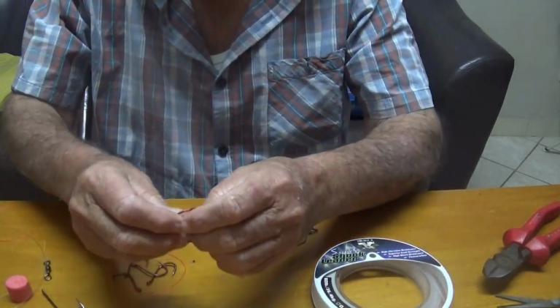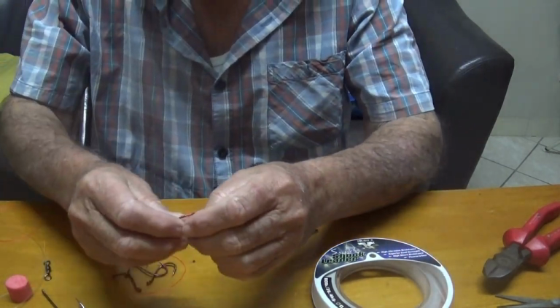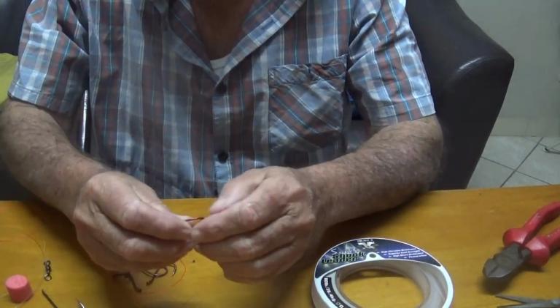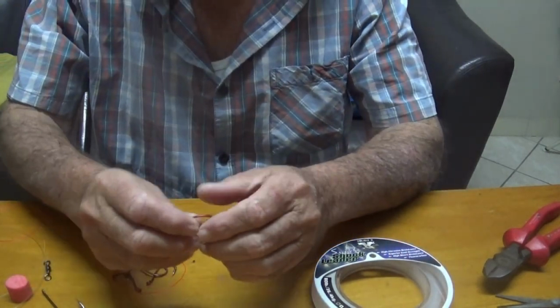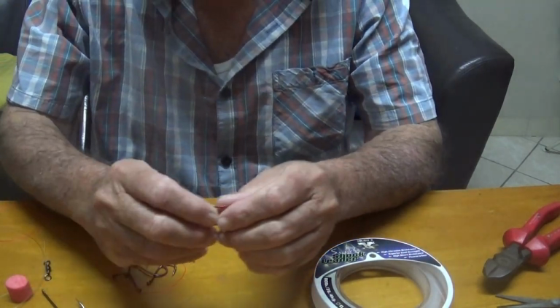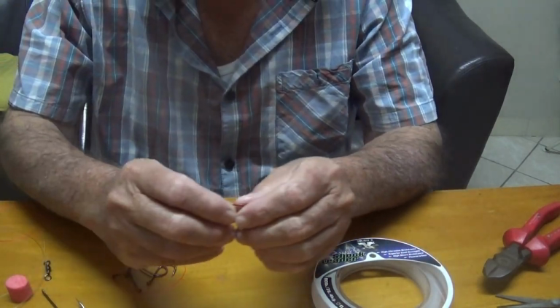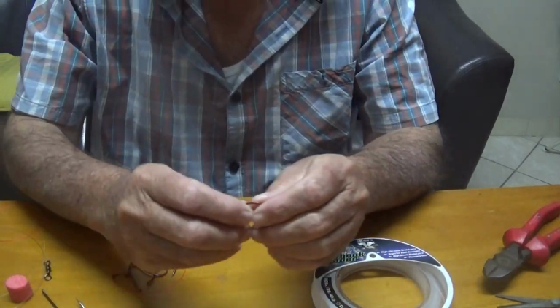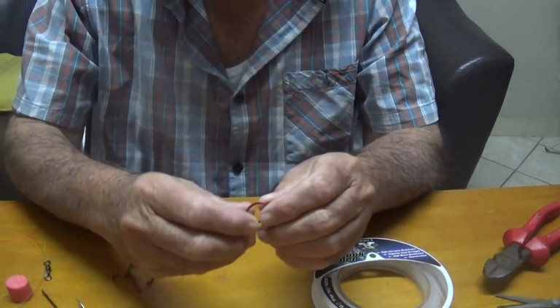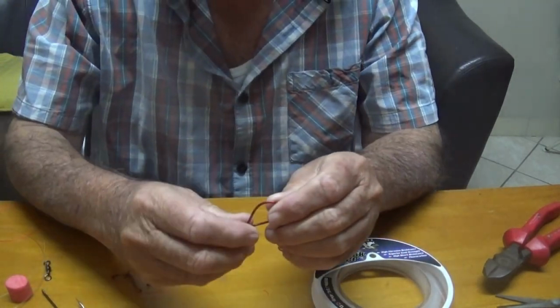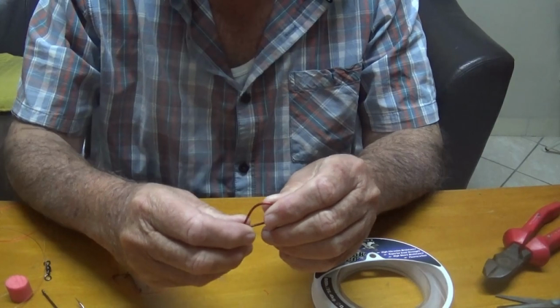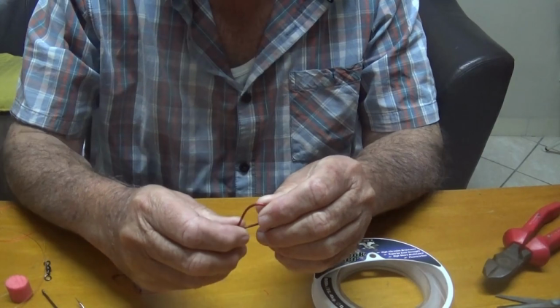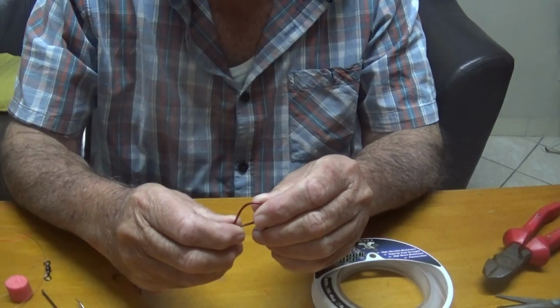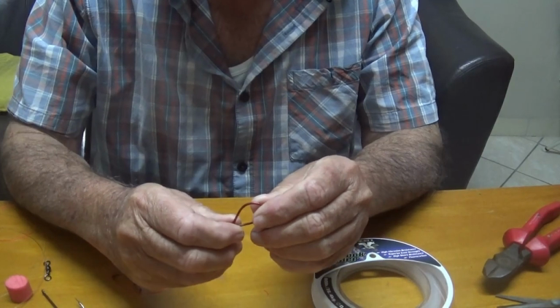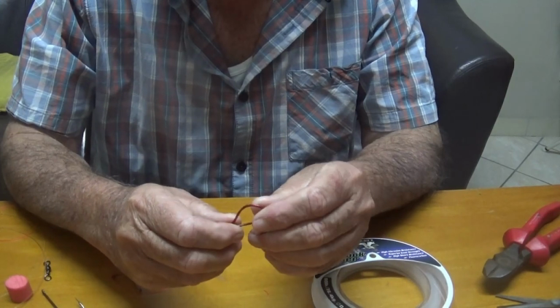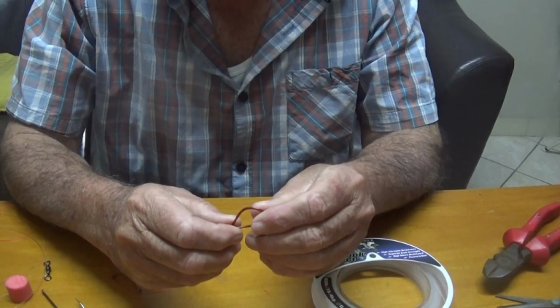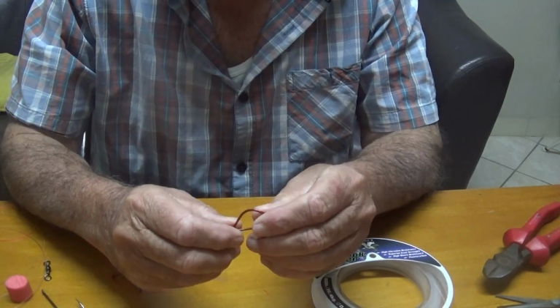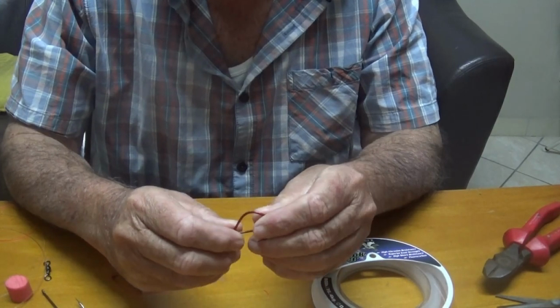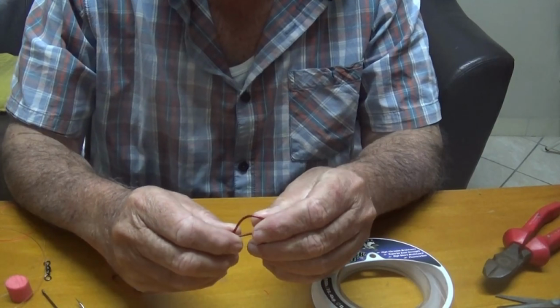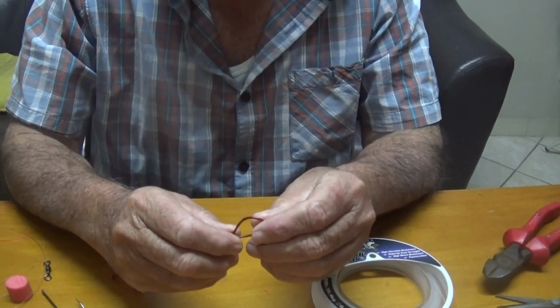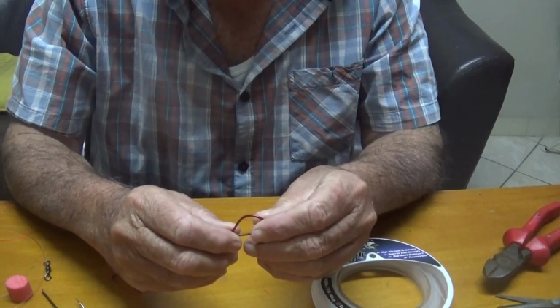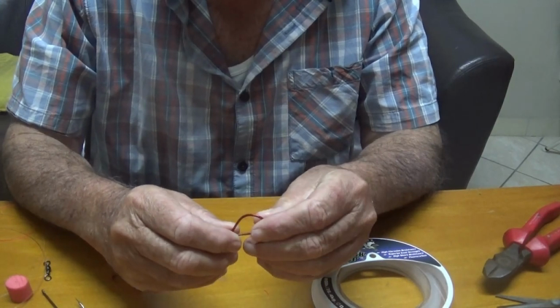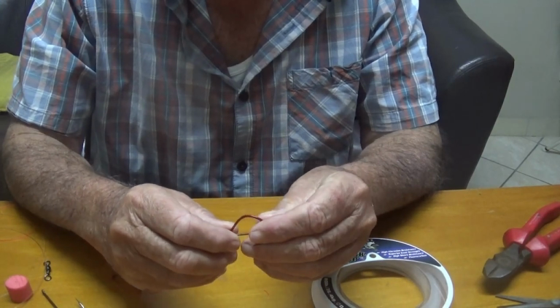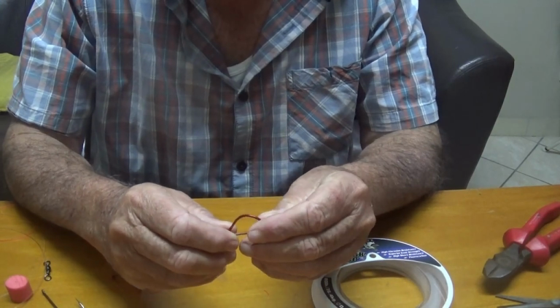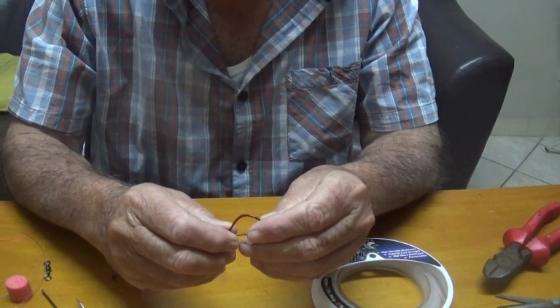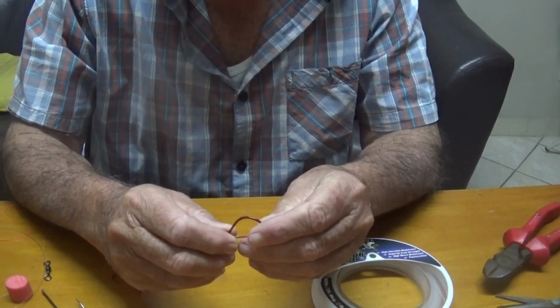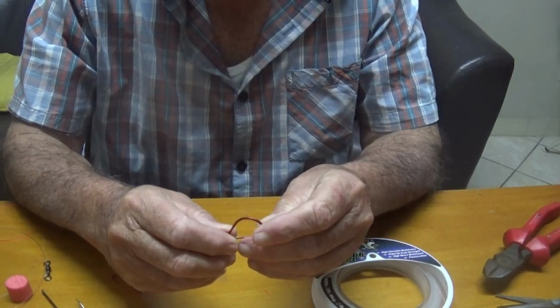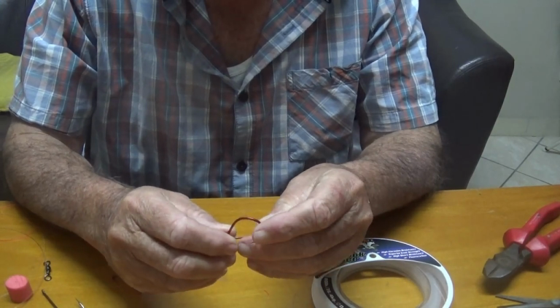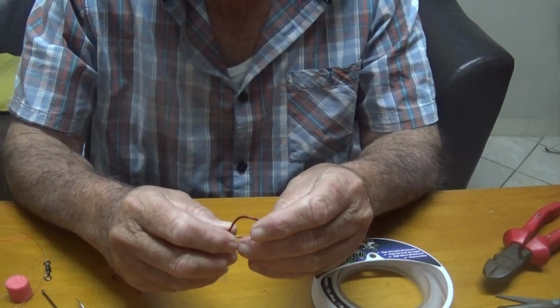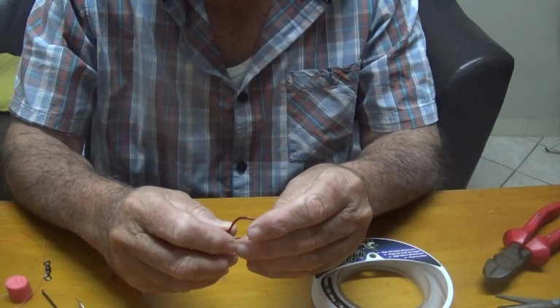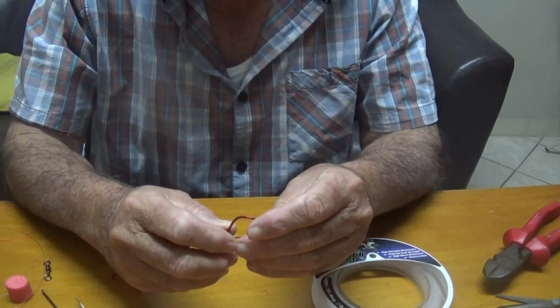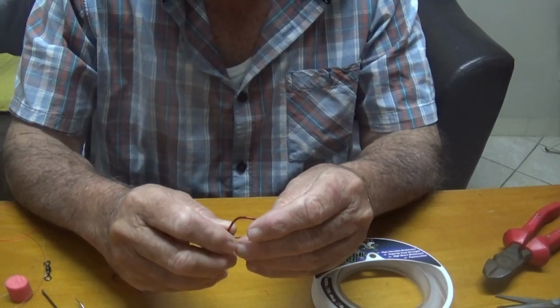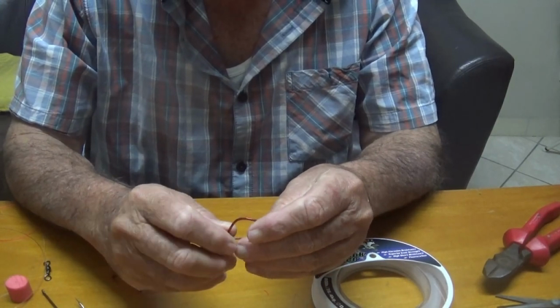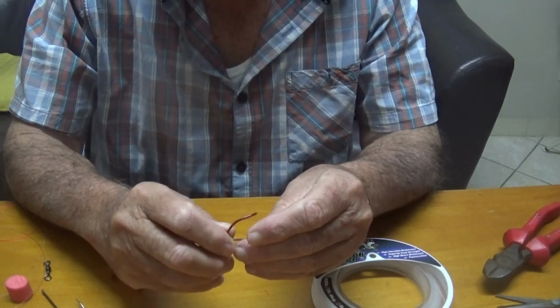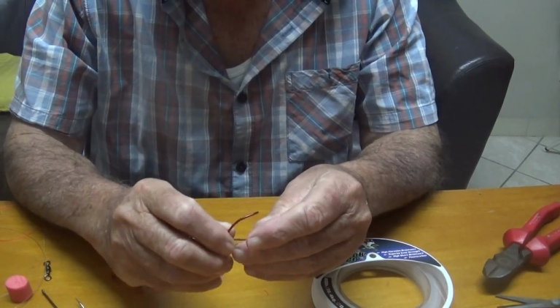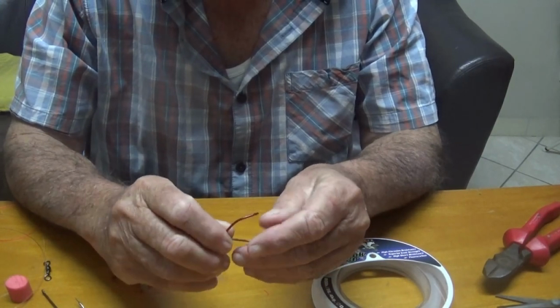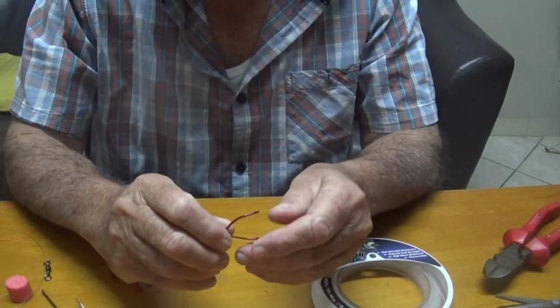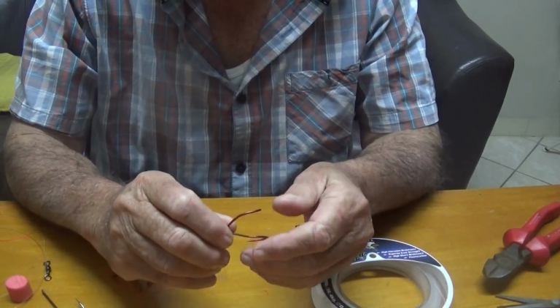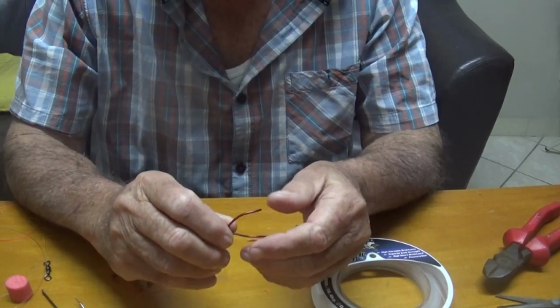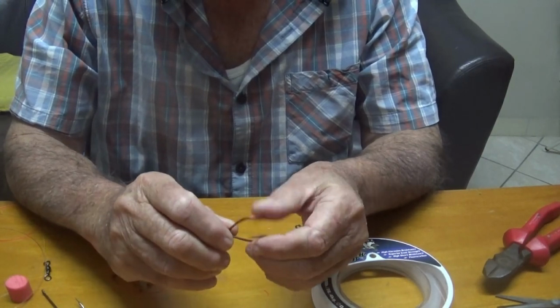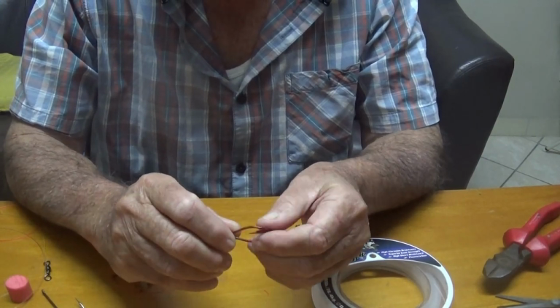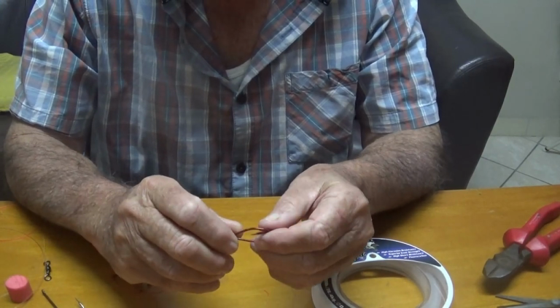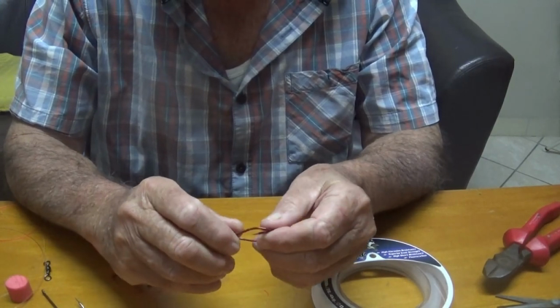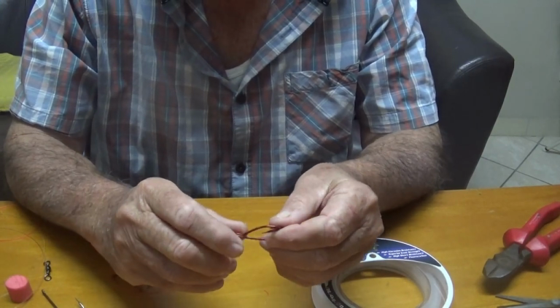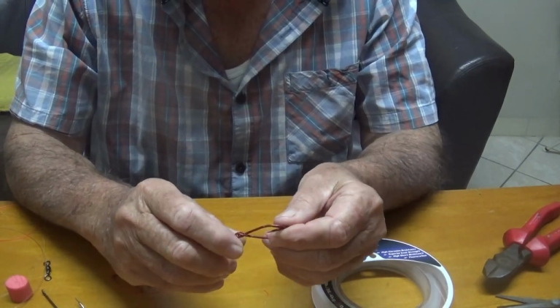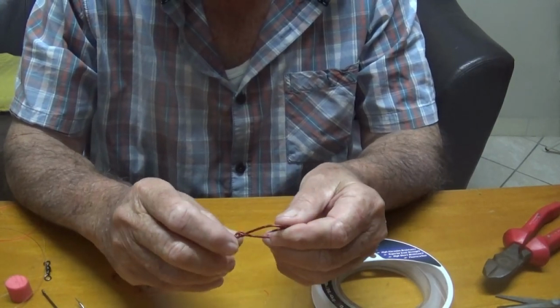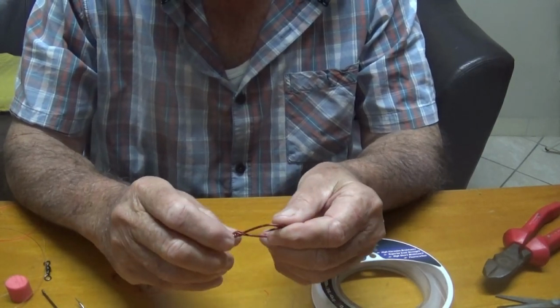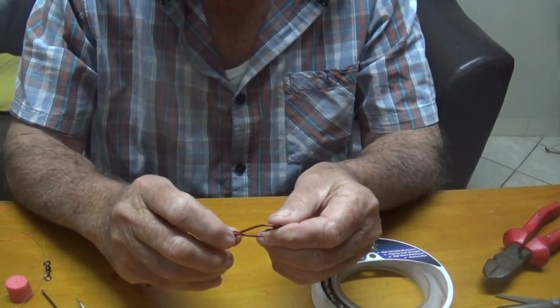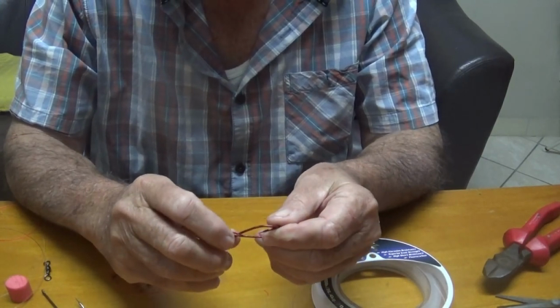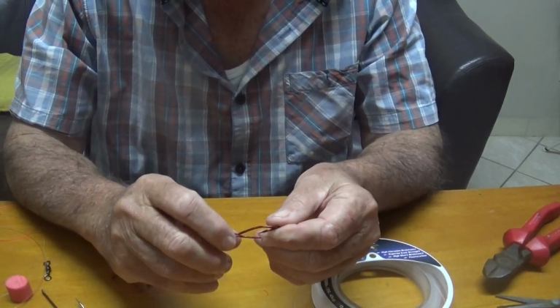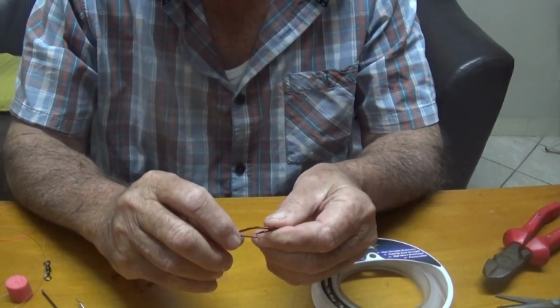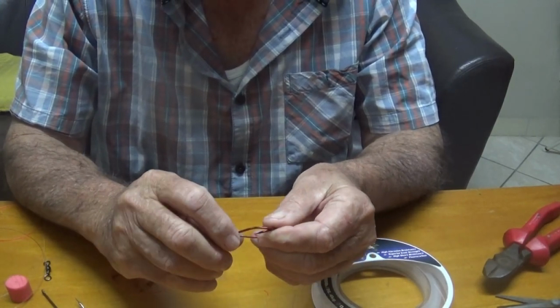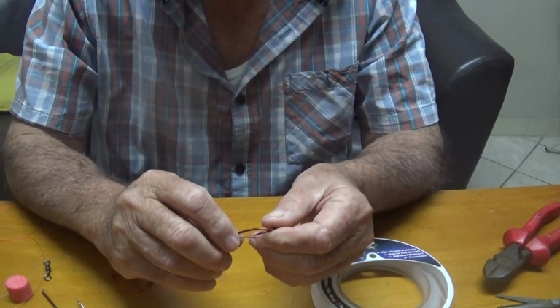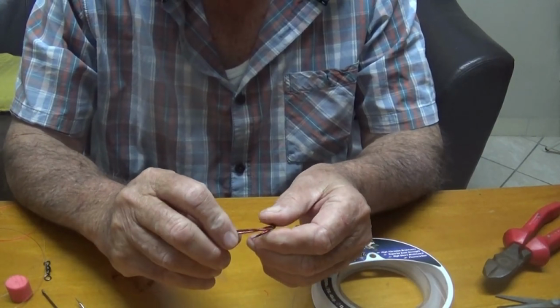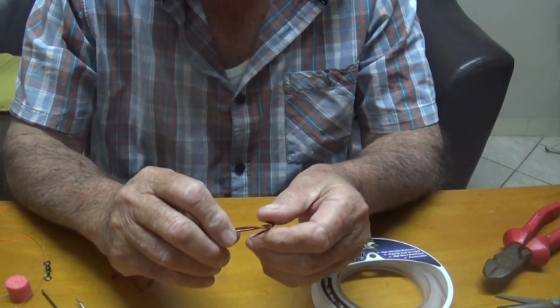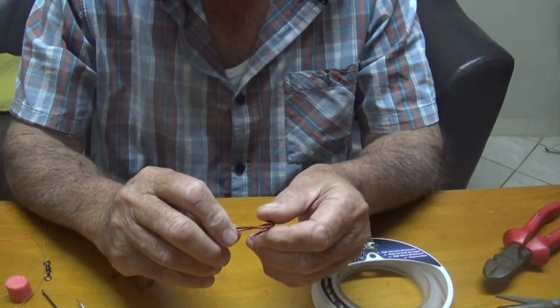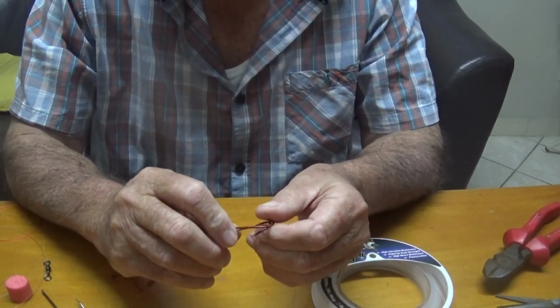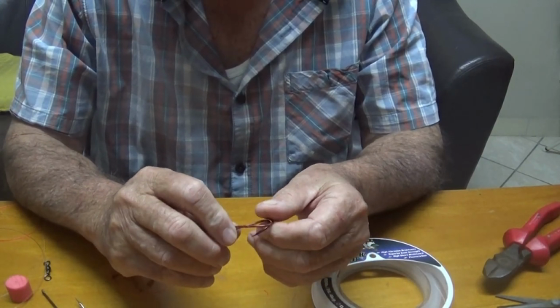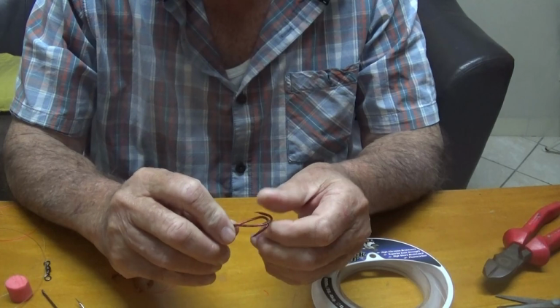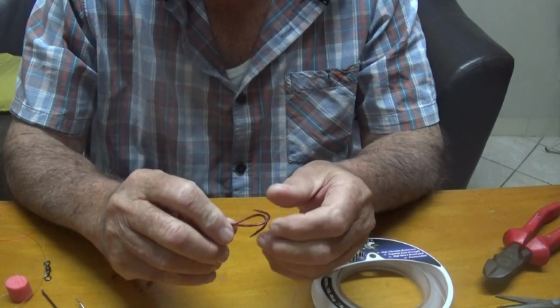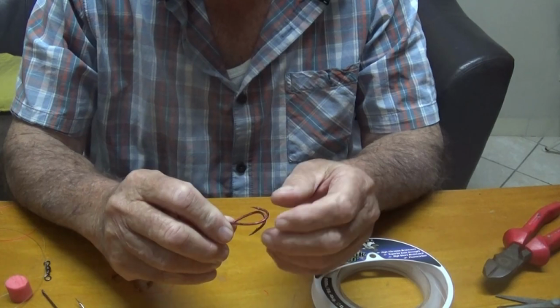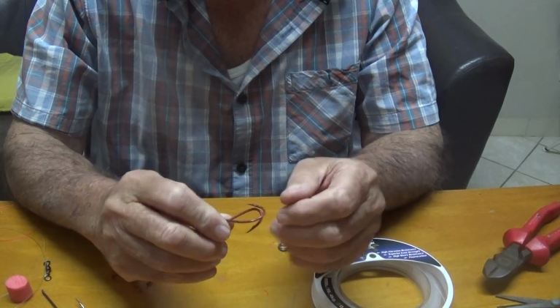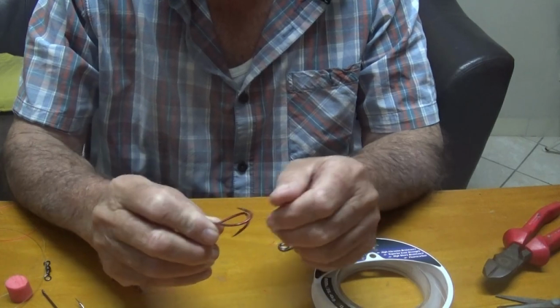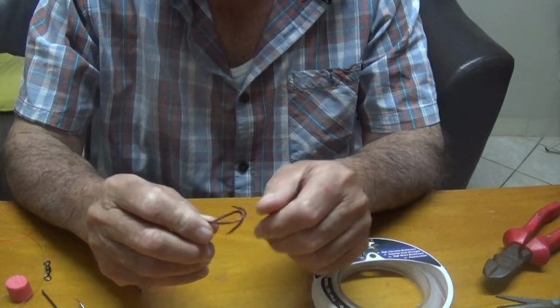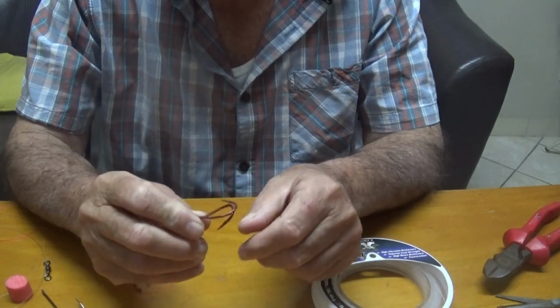Hi everyone, this morning I'm going to show you how to make live bait traces.